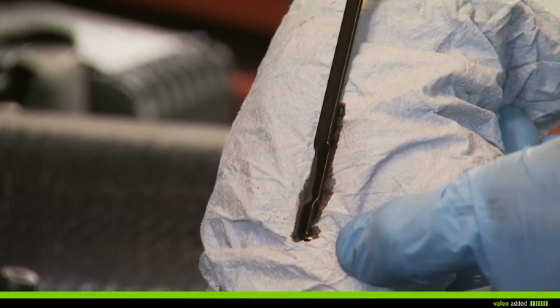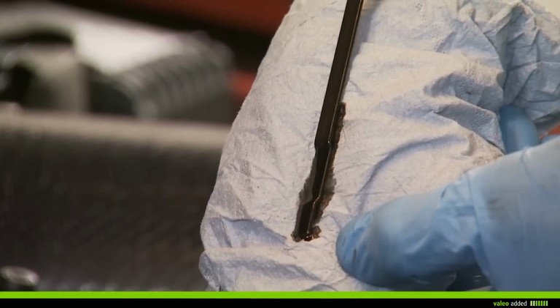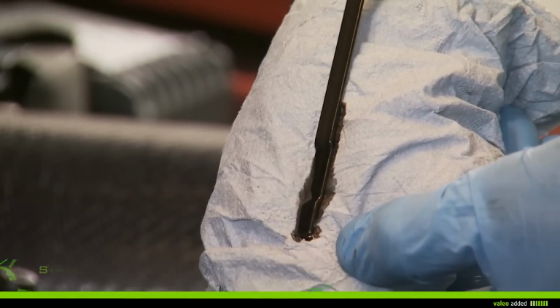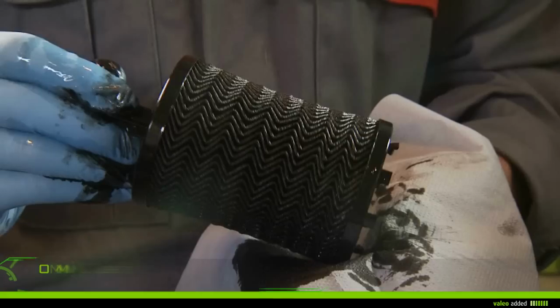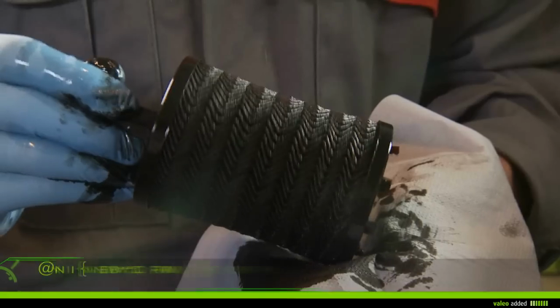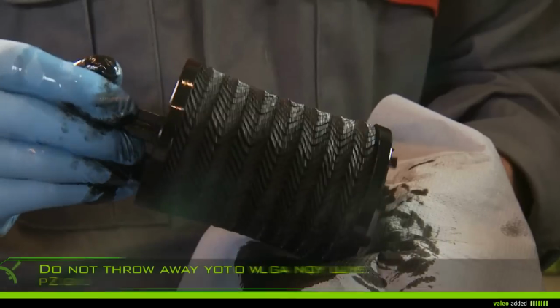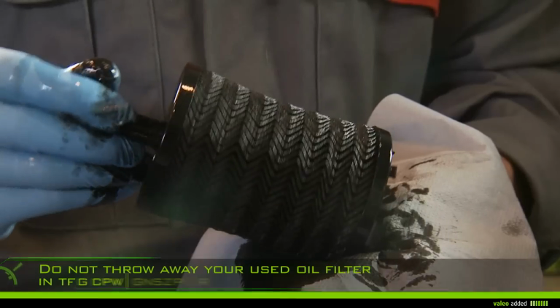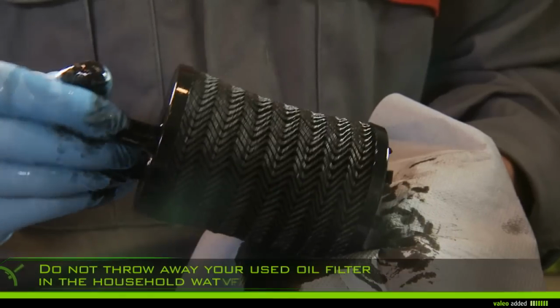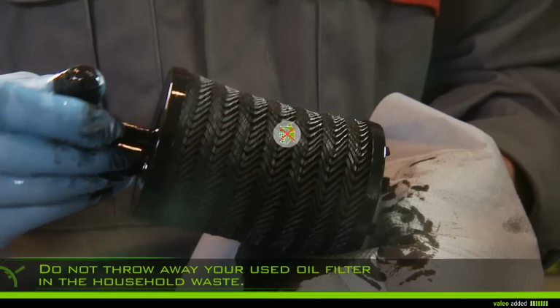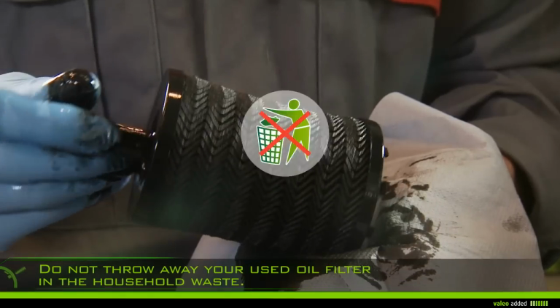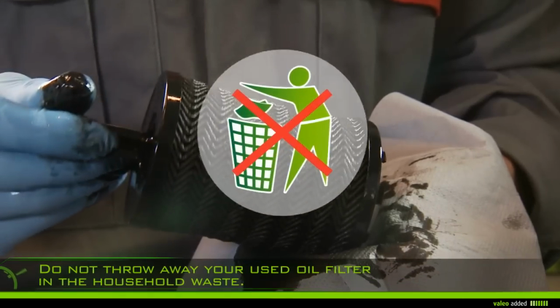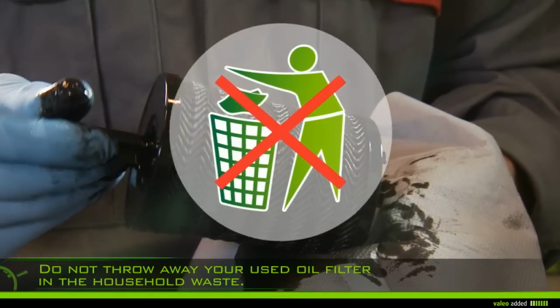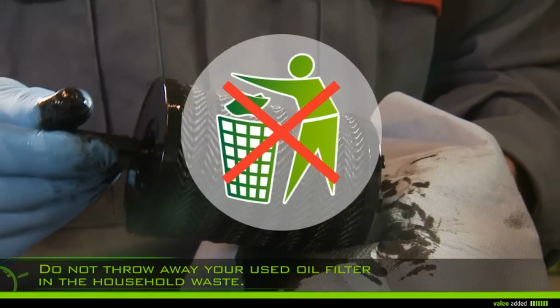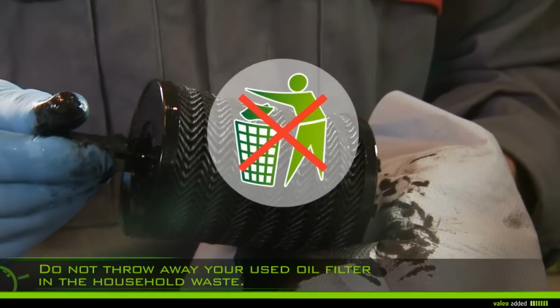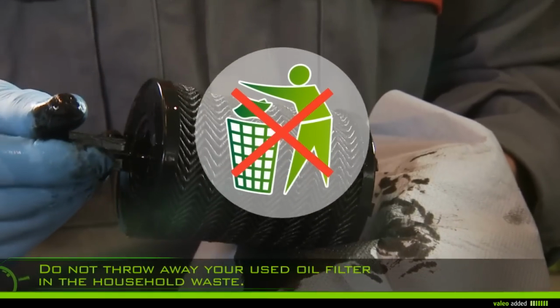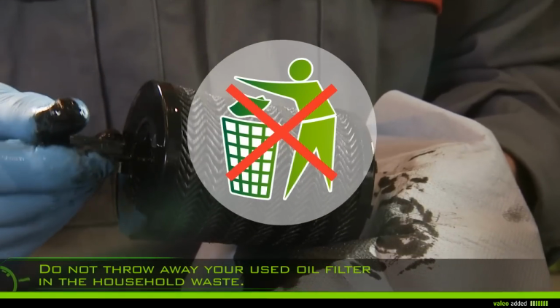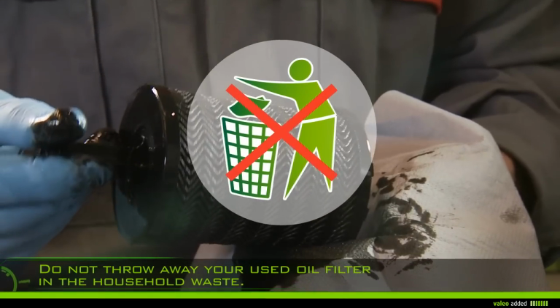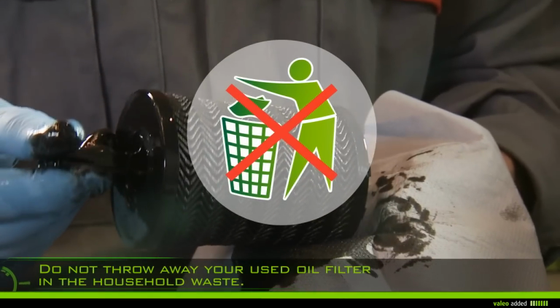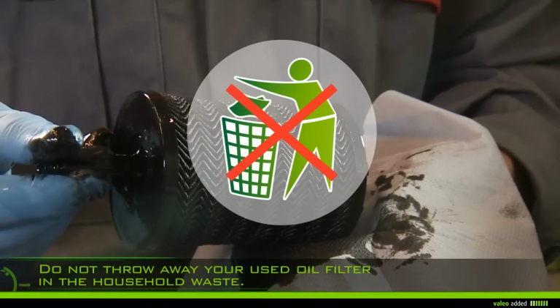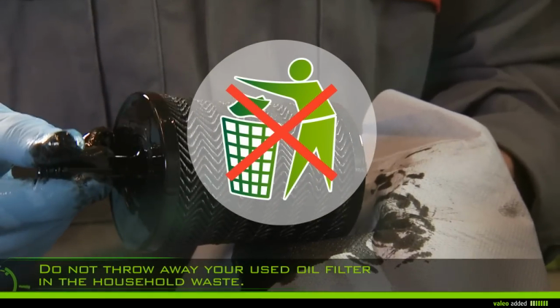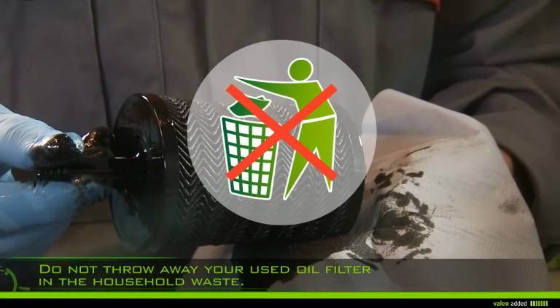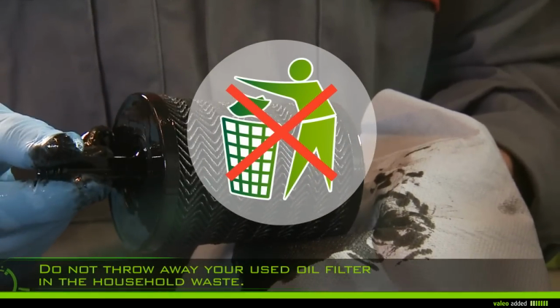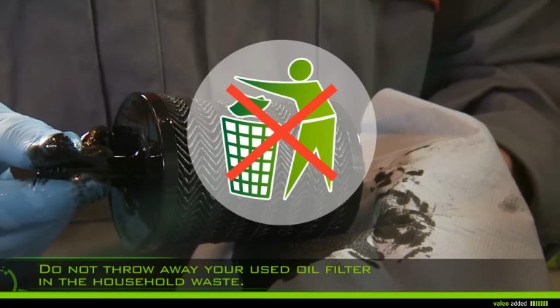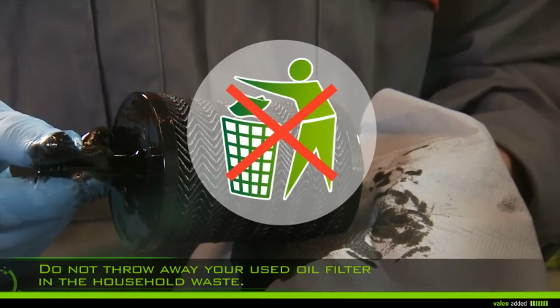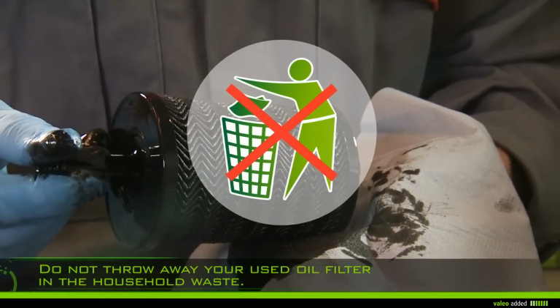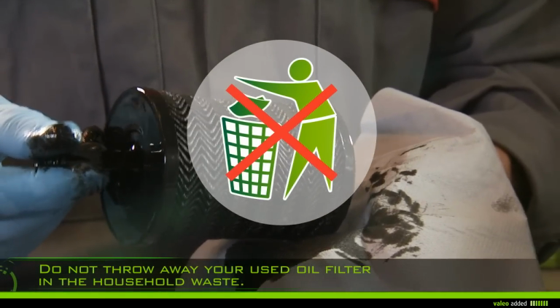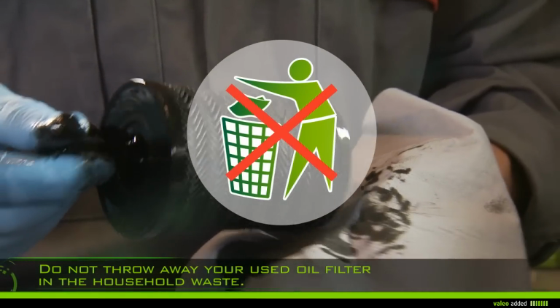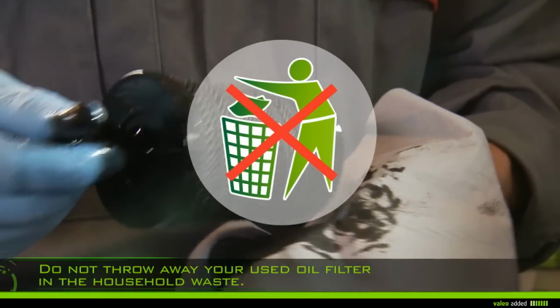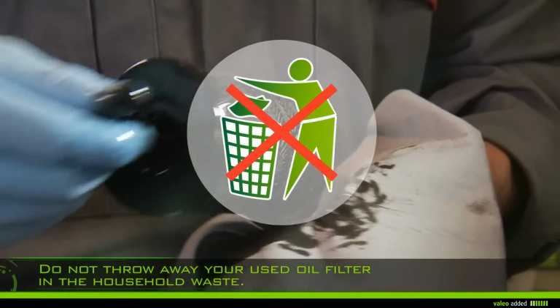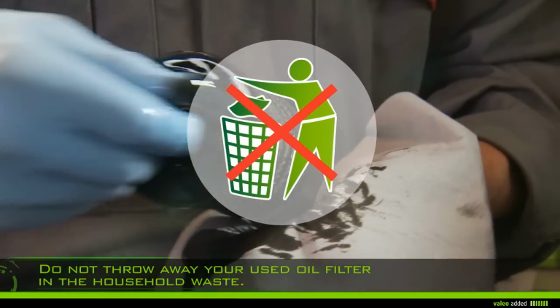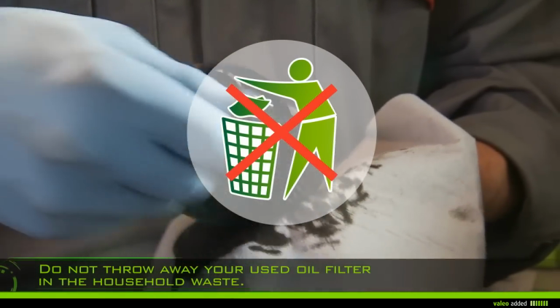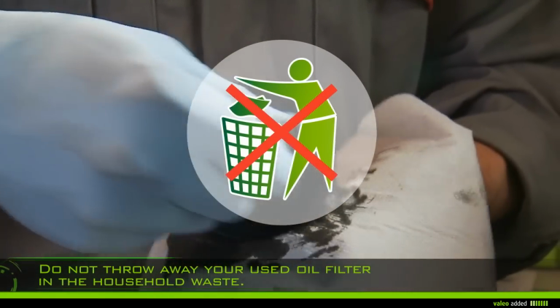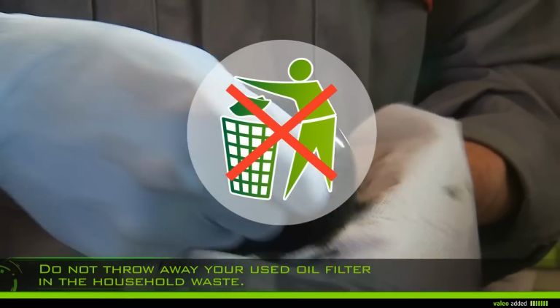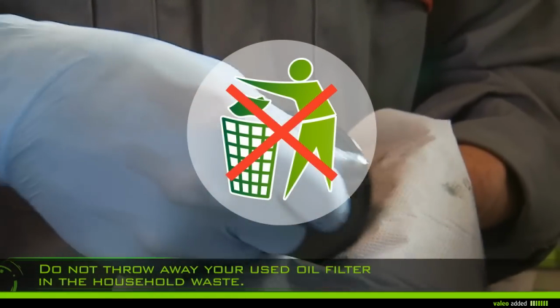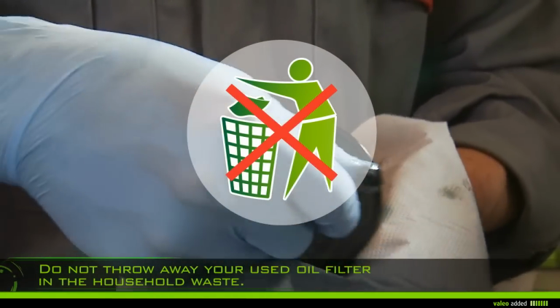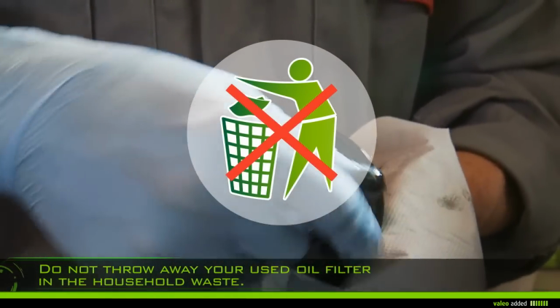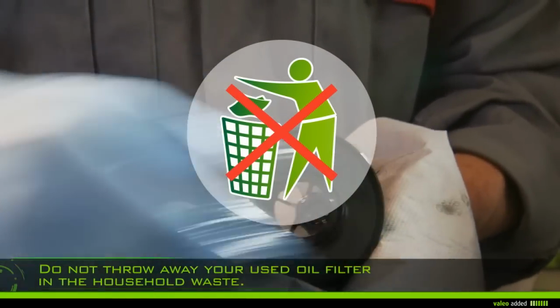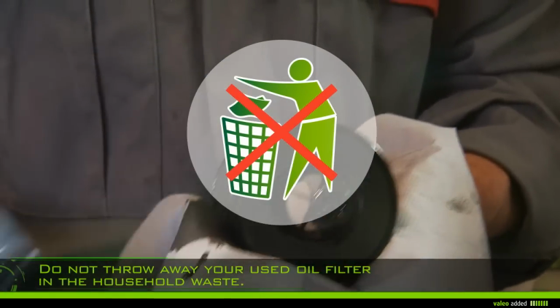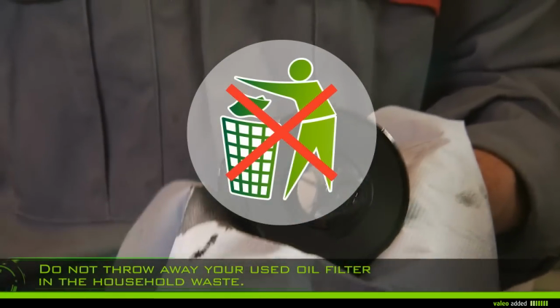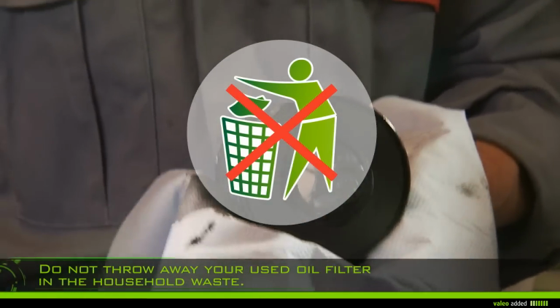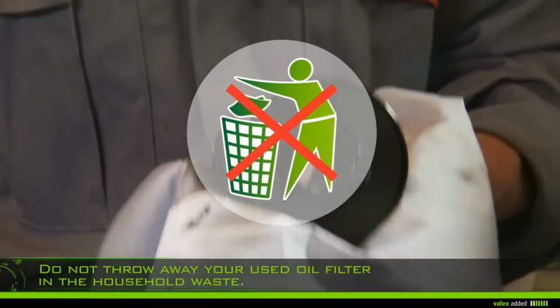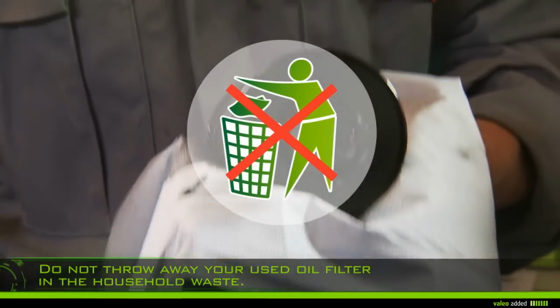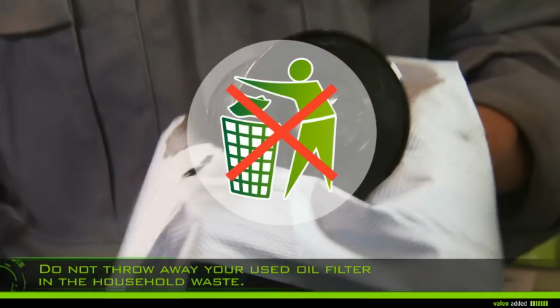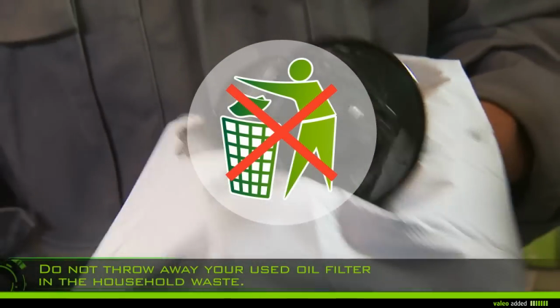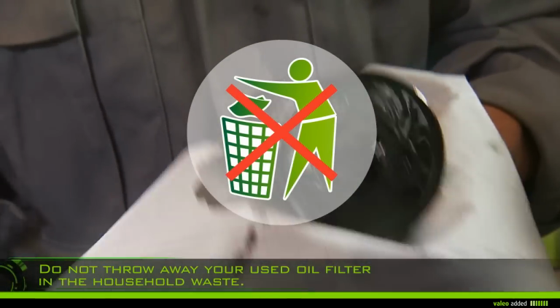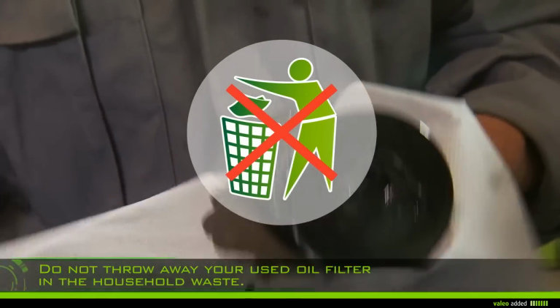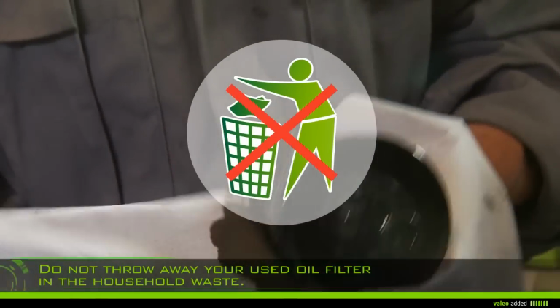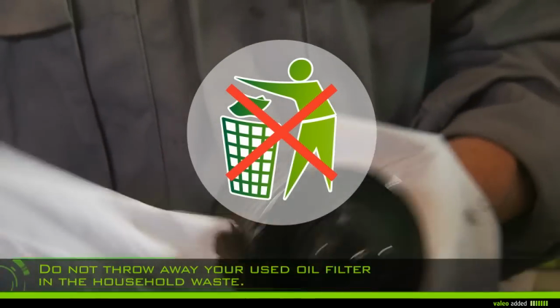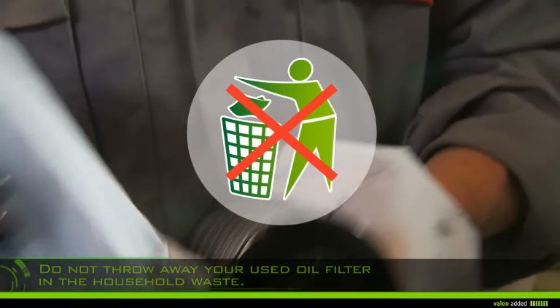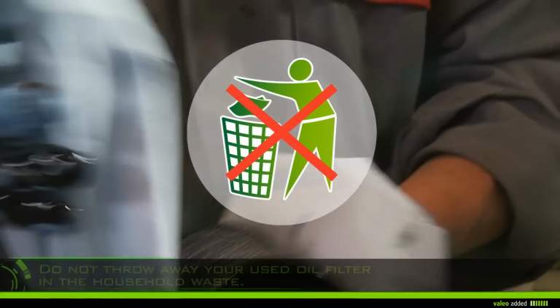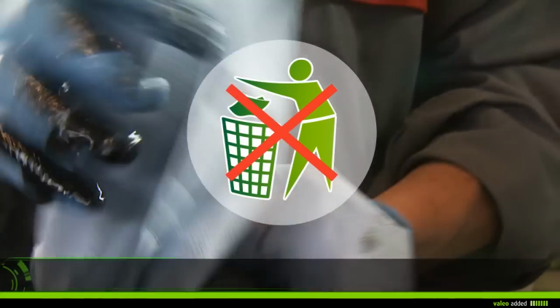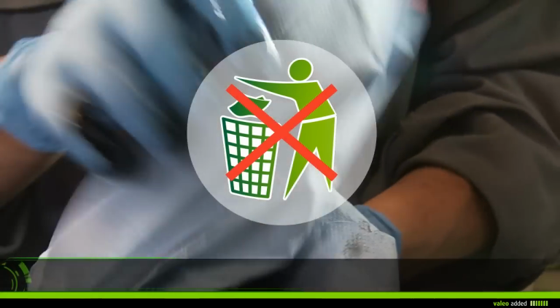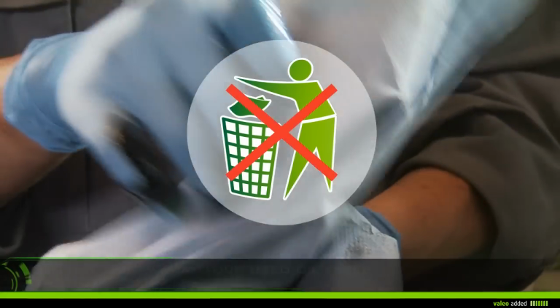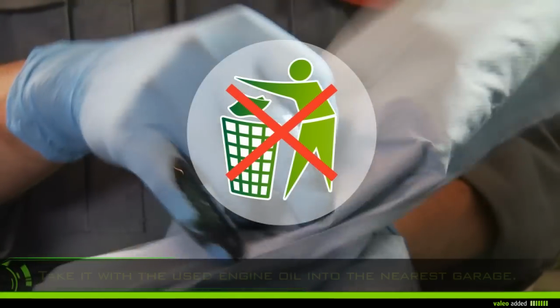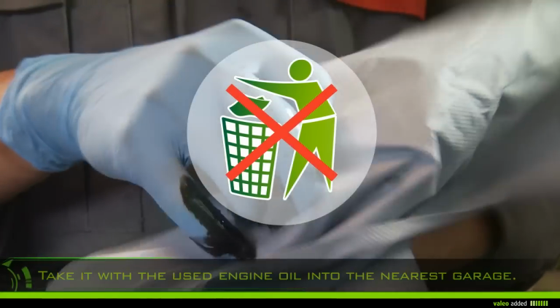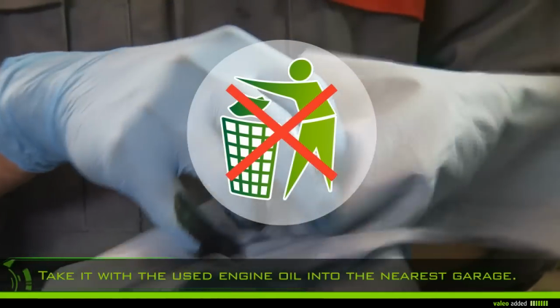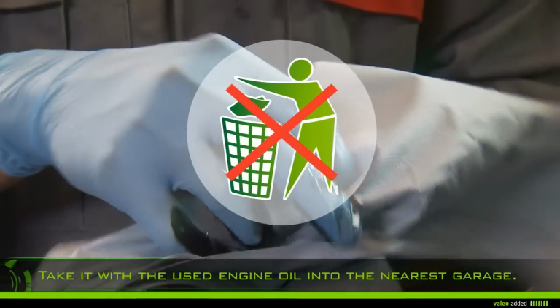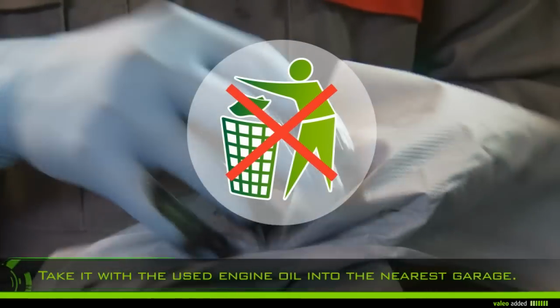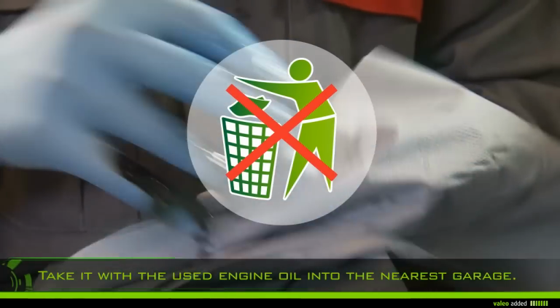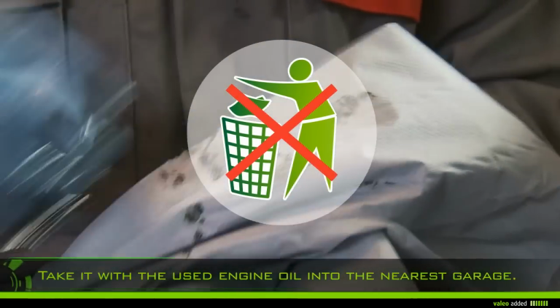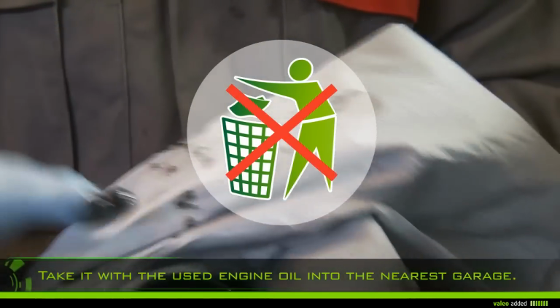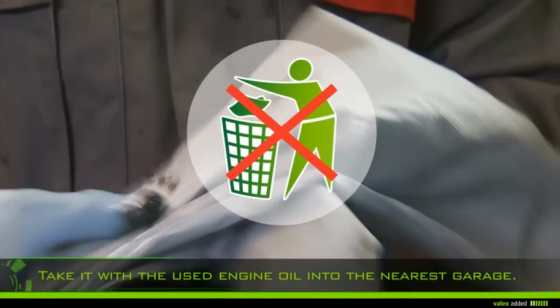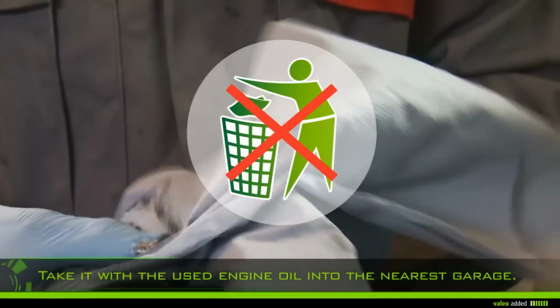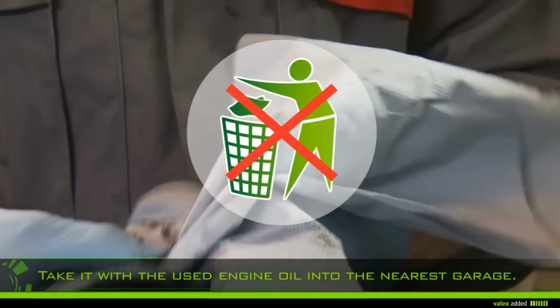Do not throw away your used oil filter in the household waste, but take it with the used engine oil to the nearest garage.